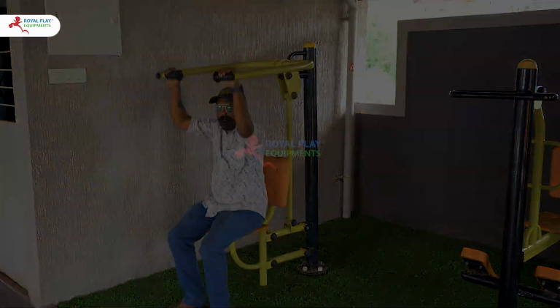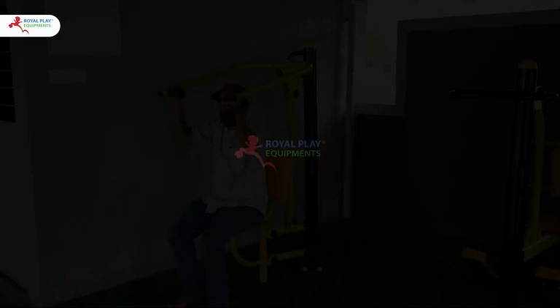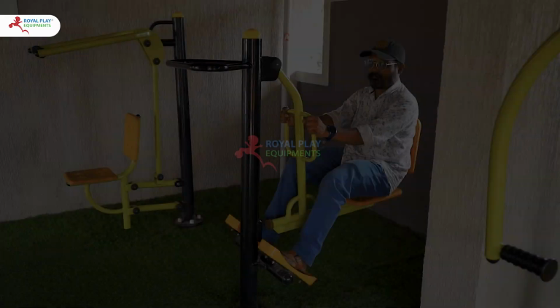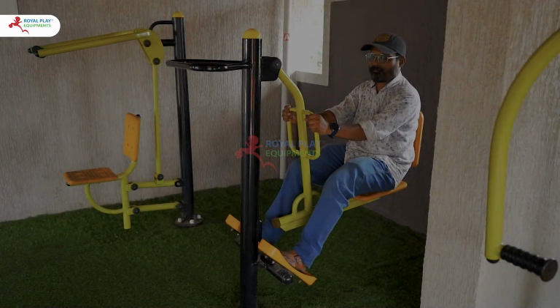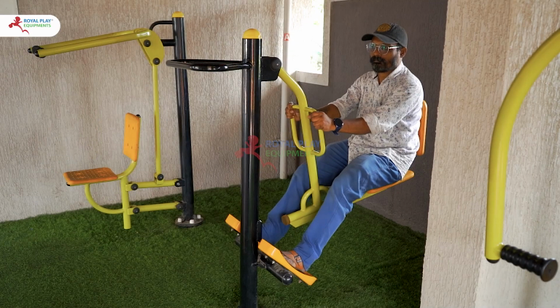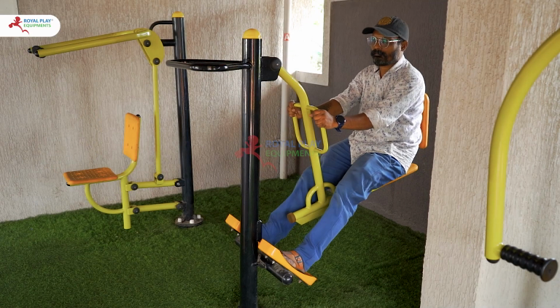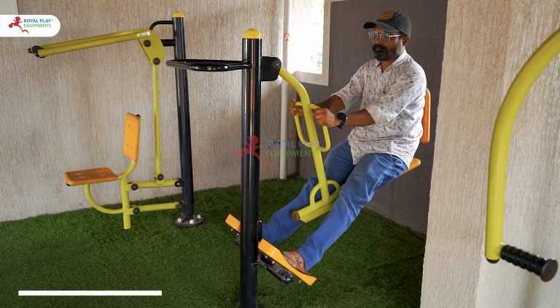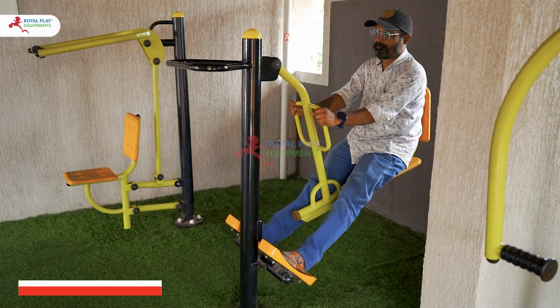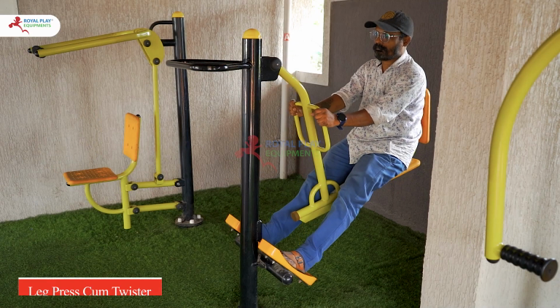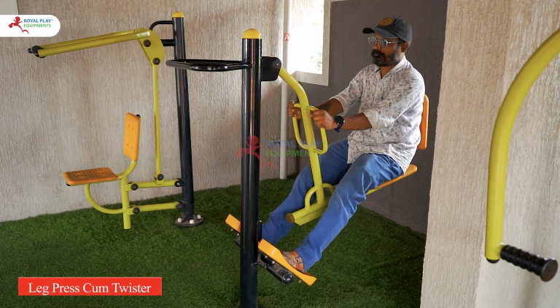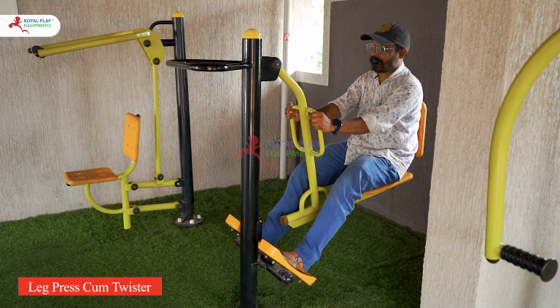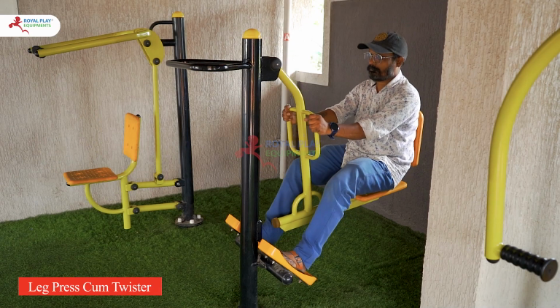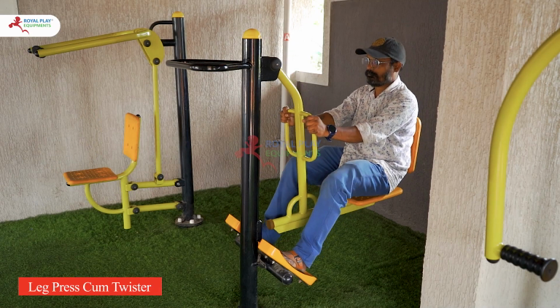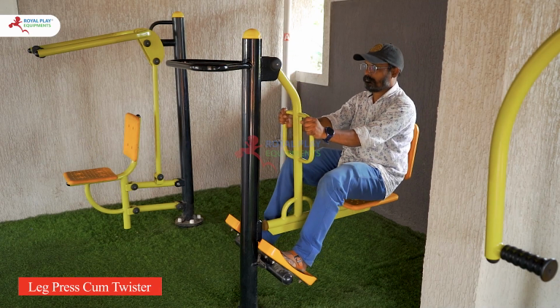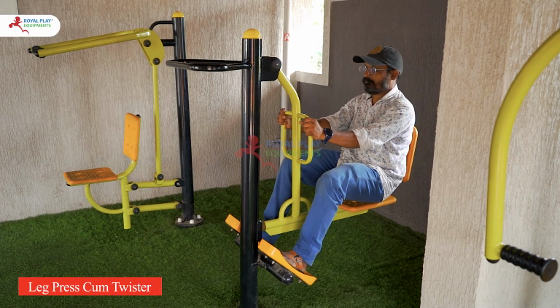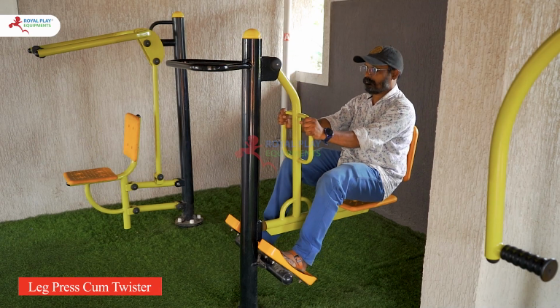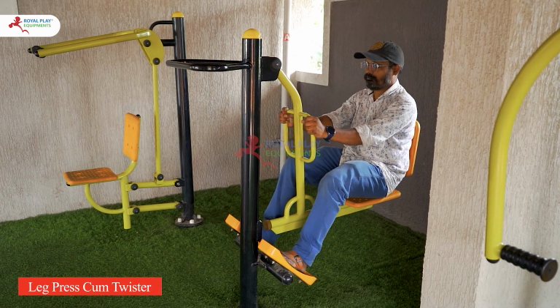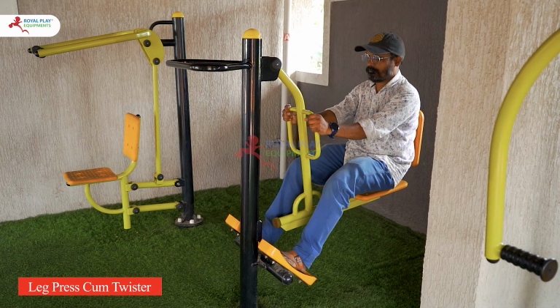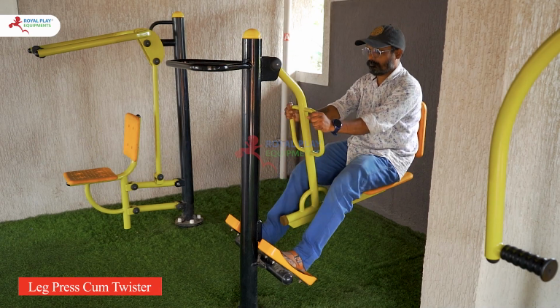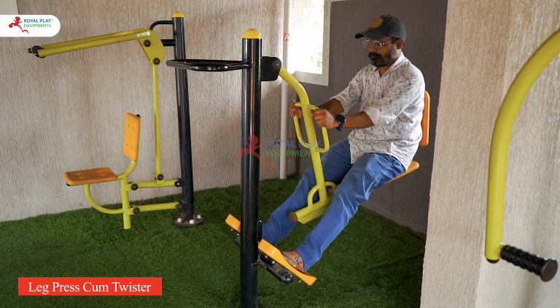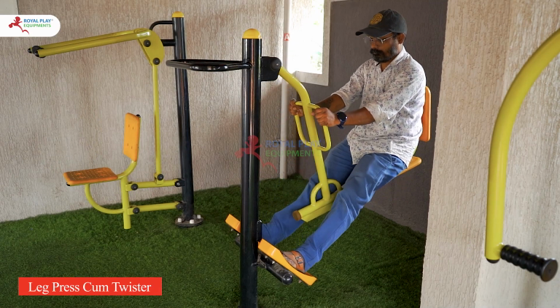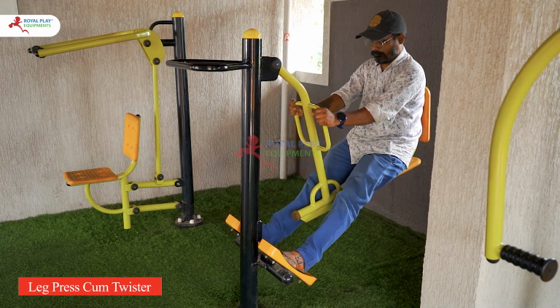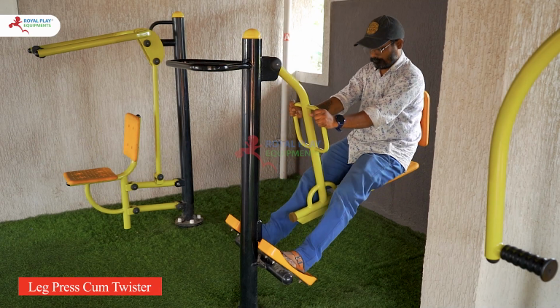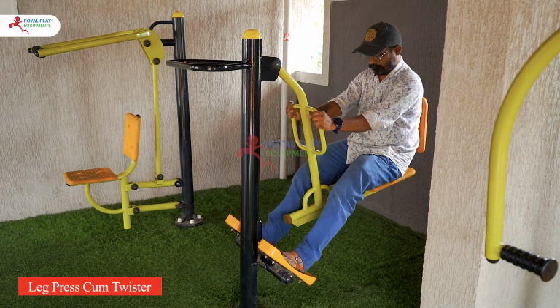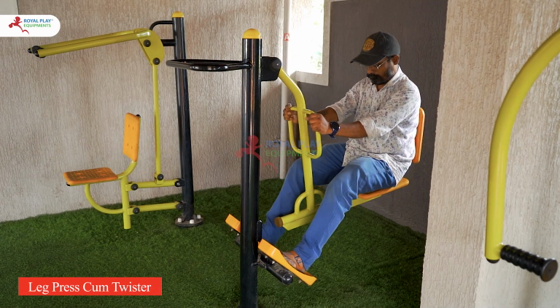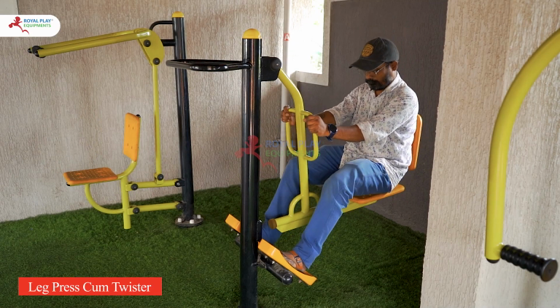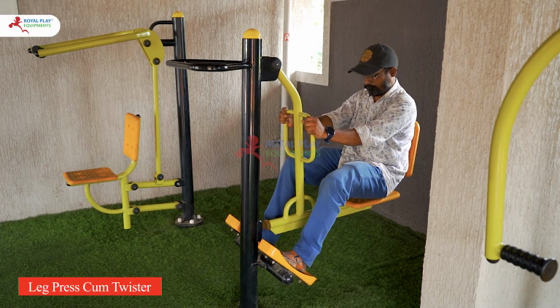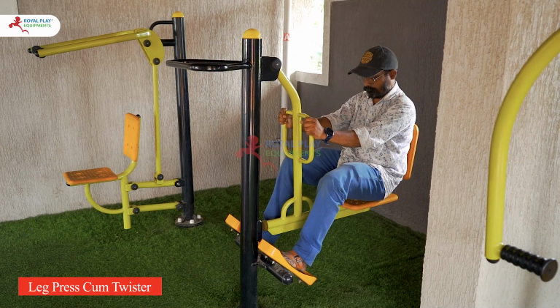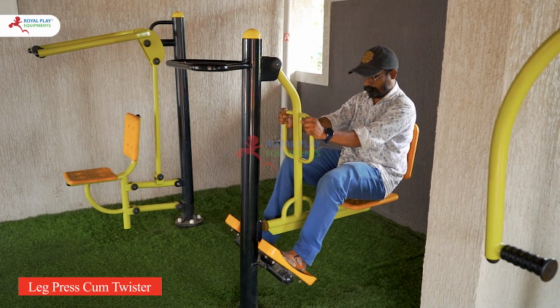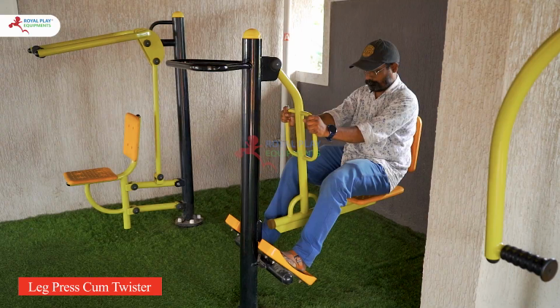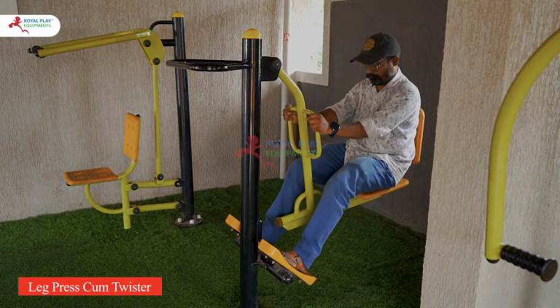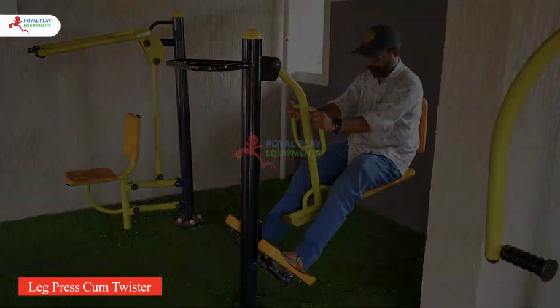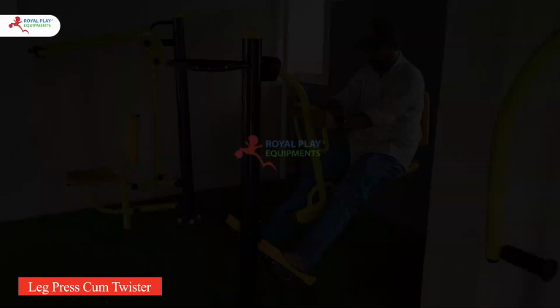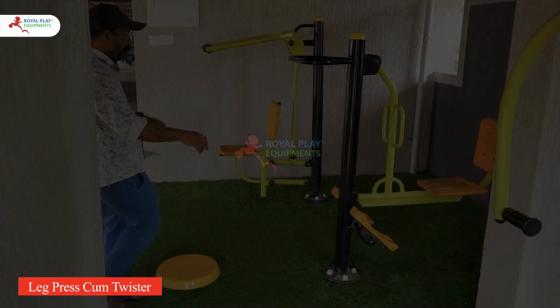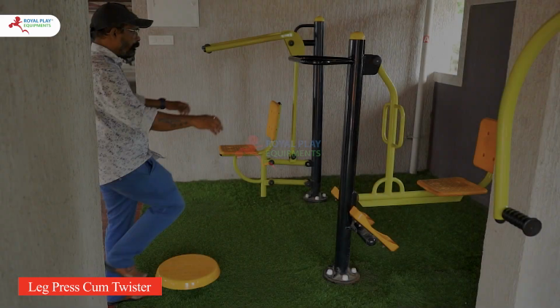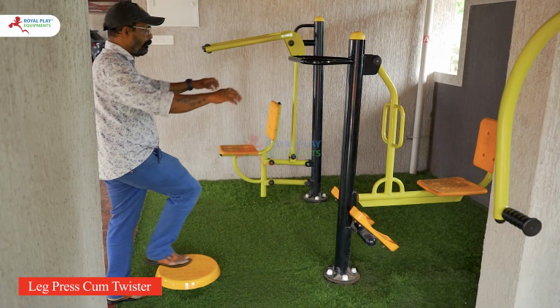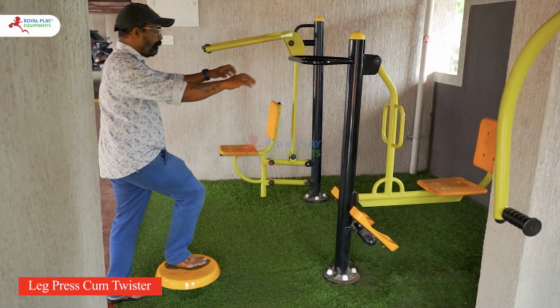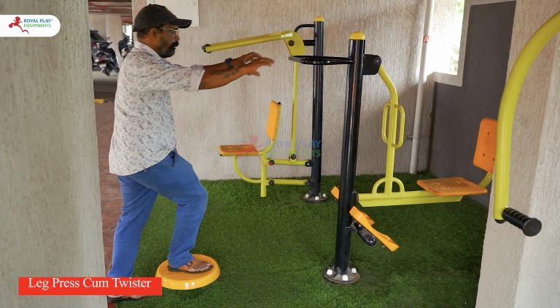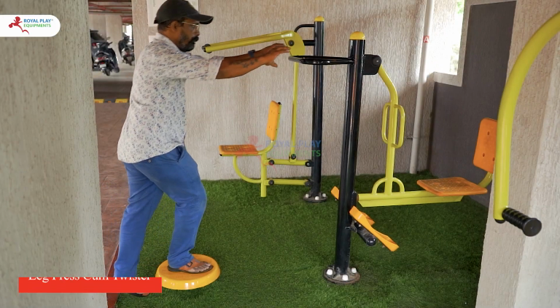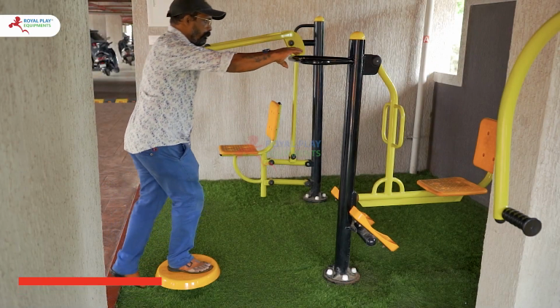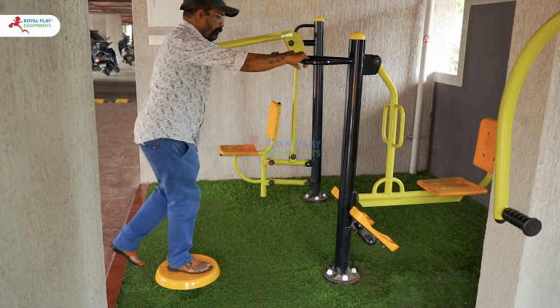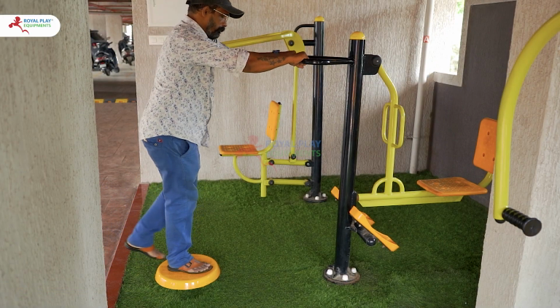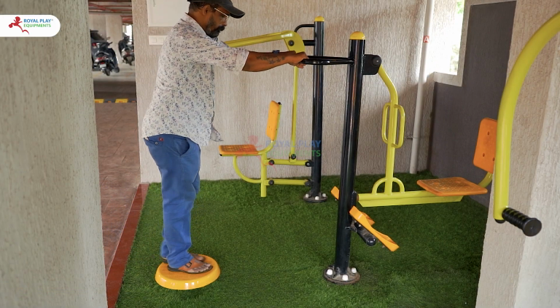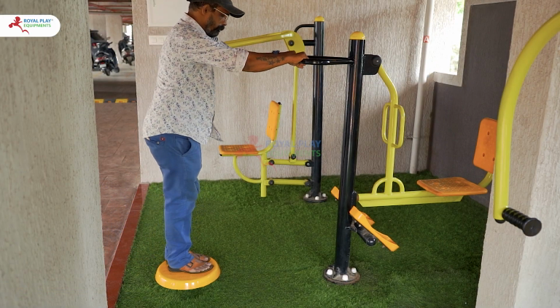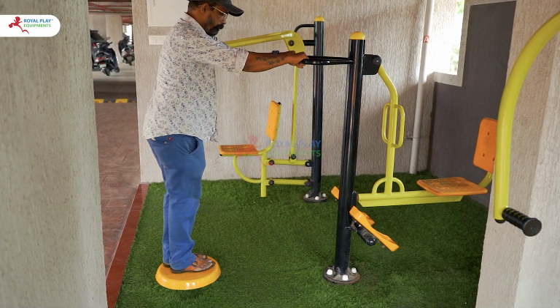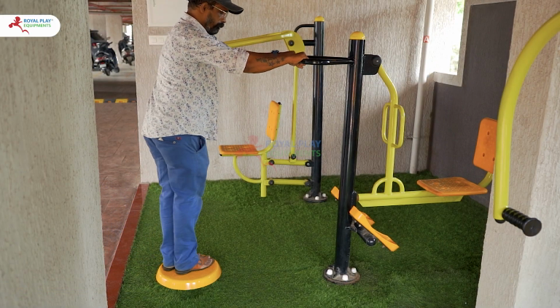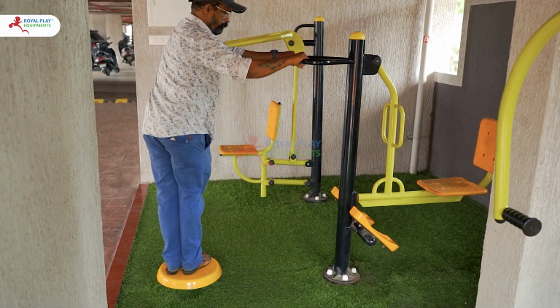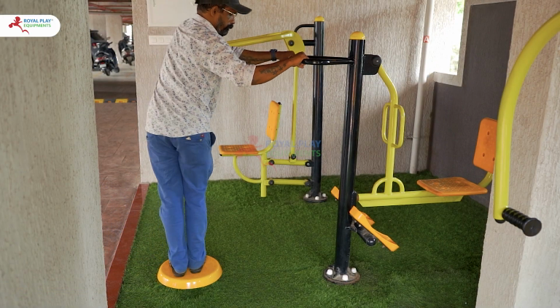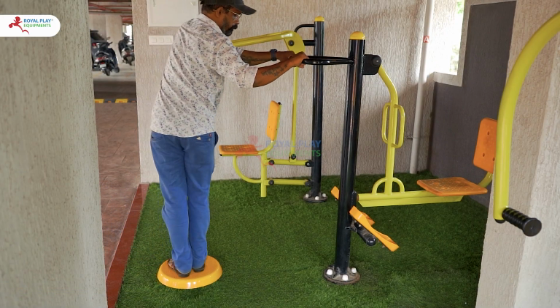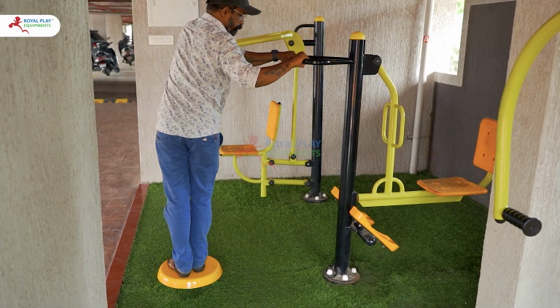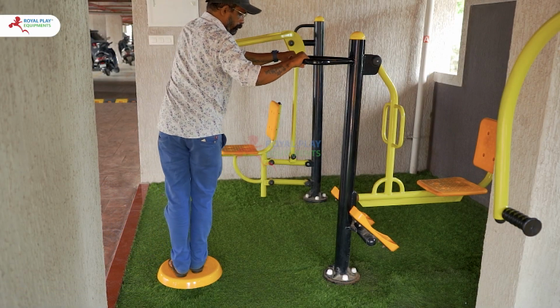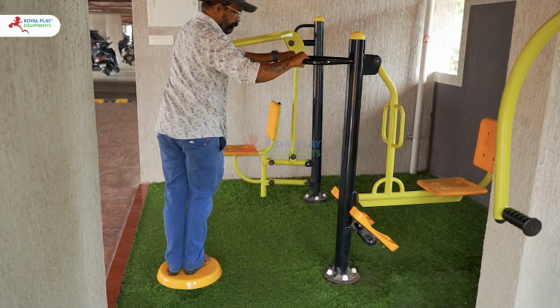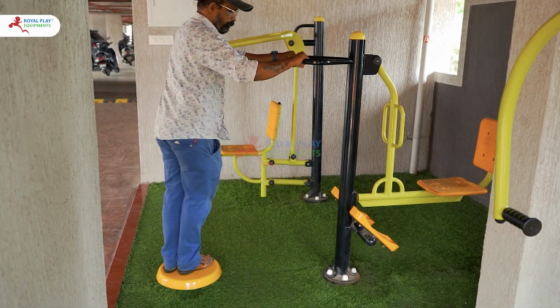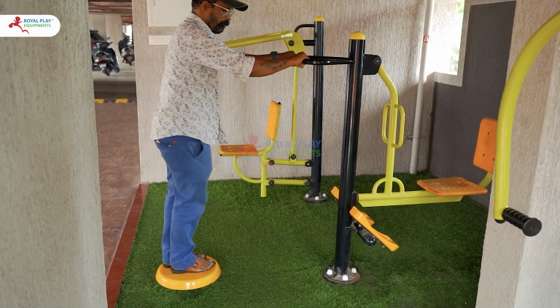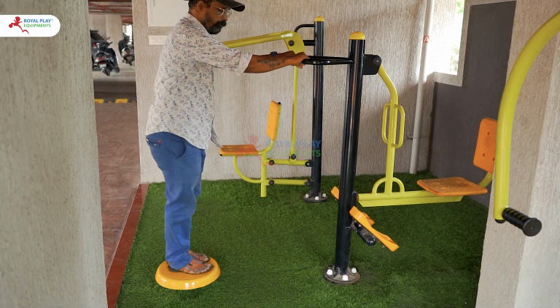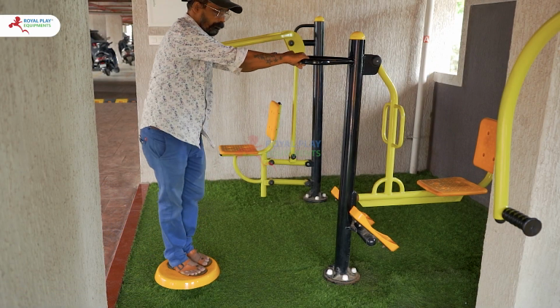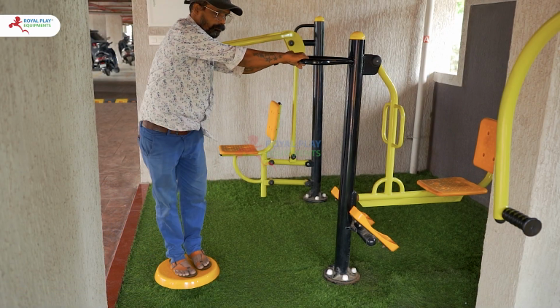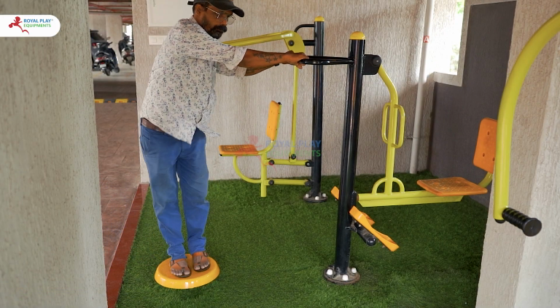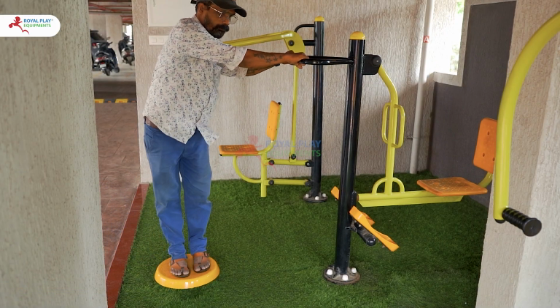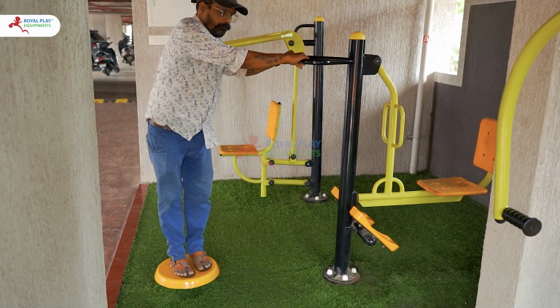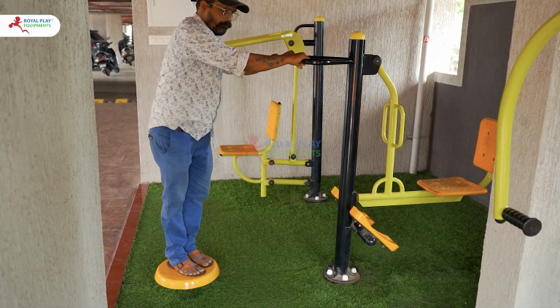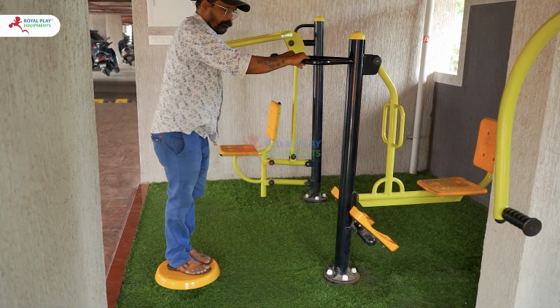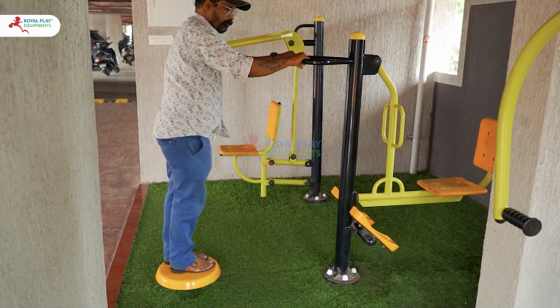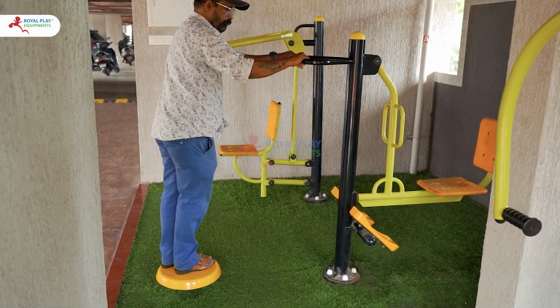The leg press cum twister combines a leg press for building lower body strength with a twister that enhances core flexibility and balance.